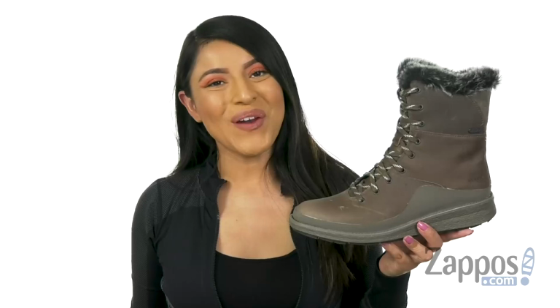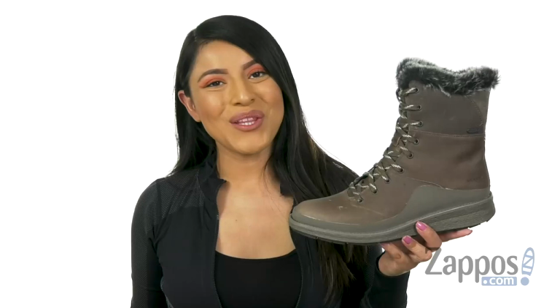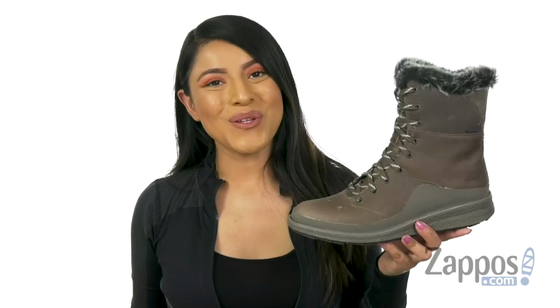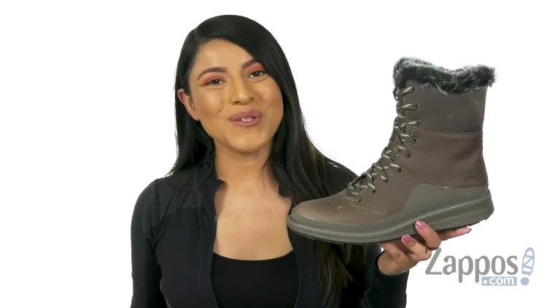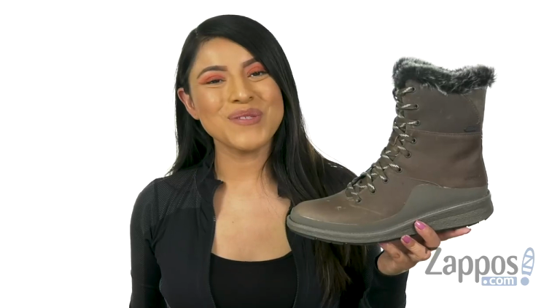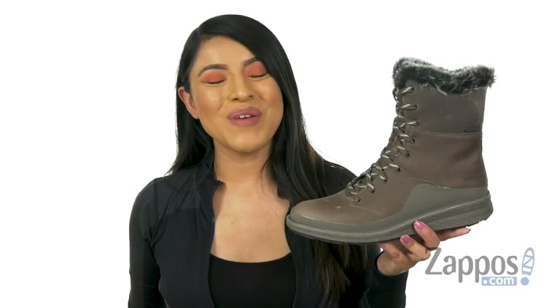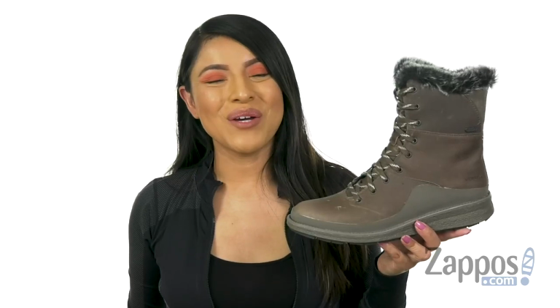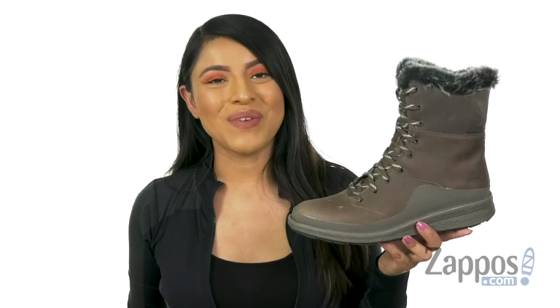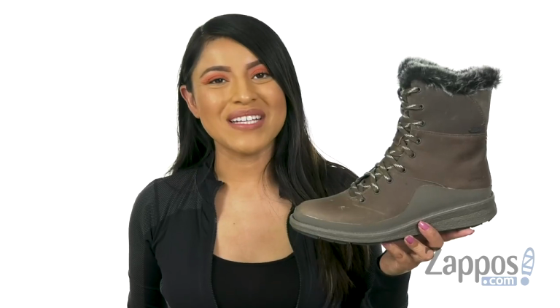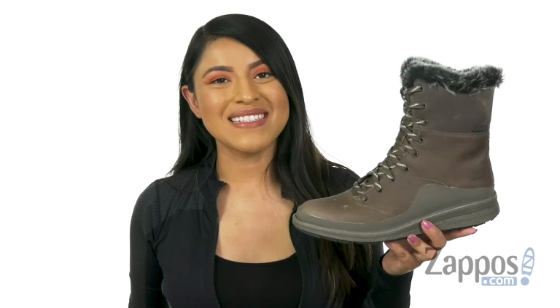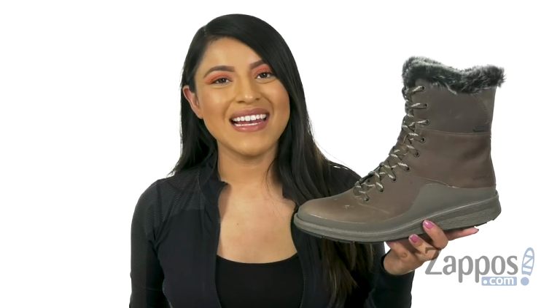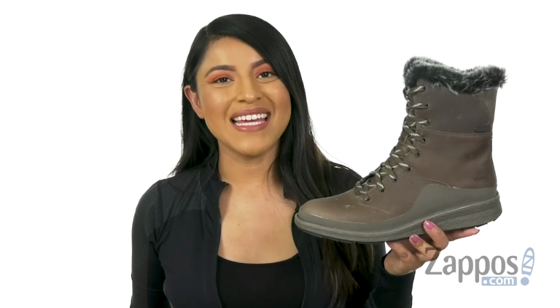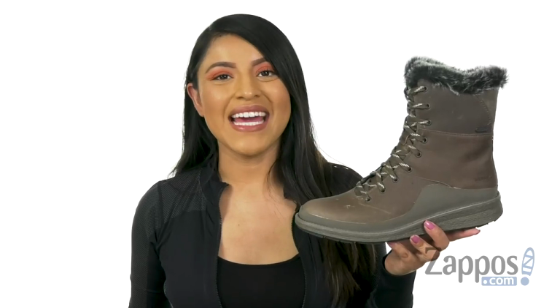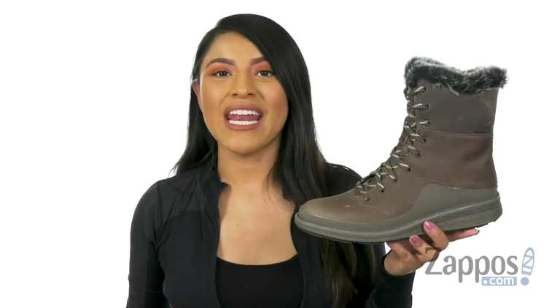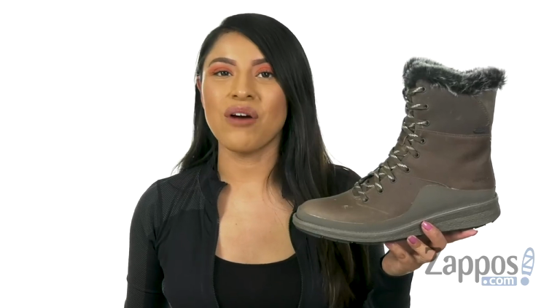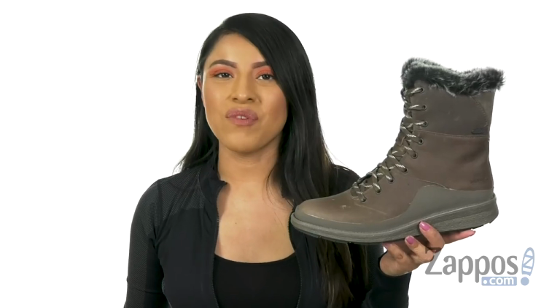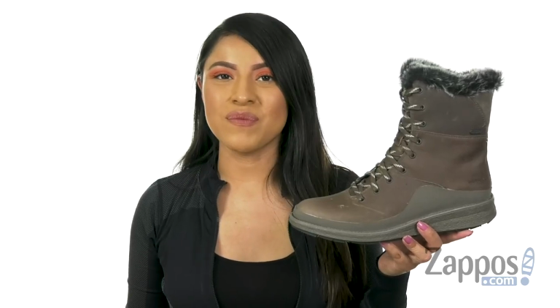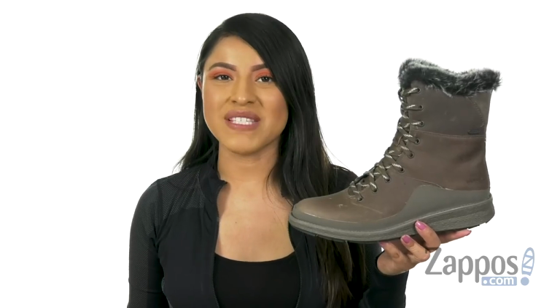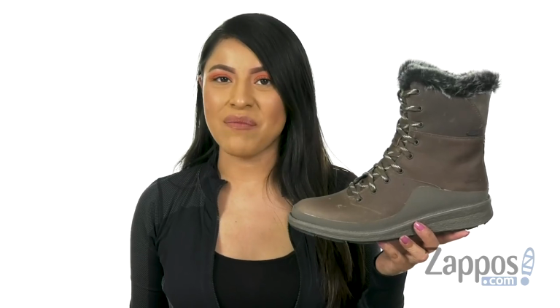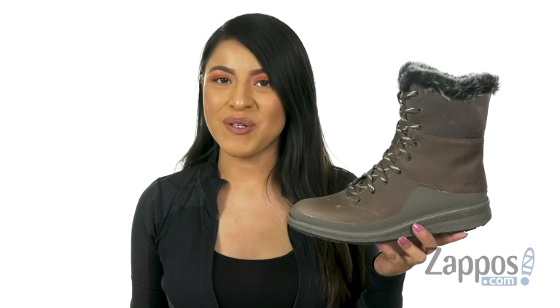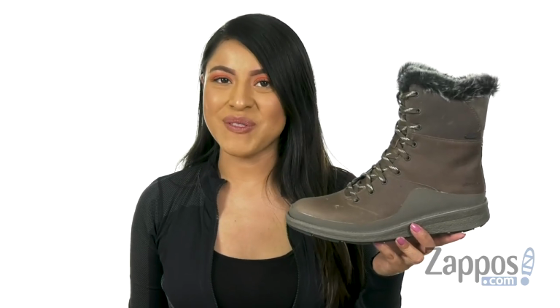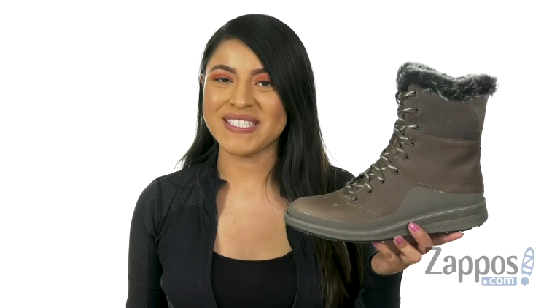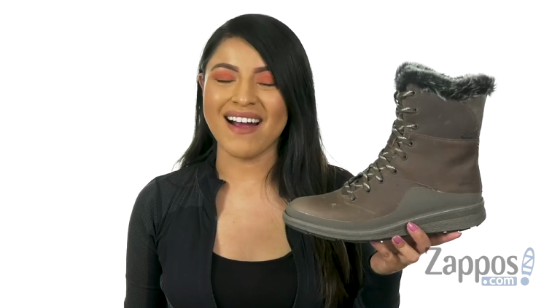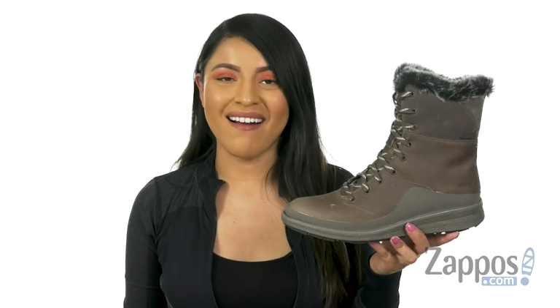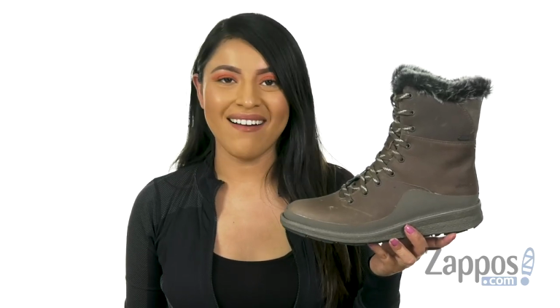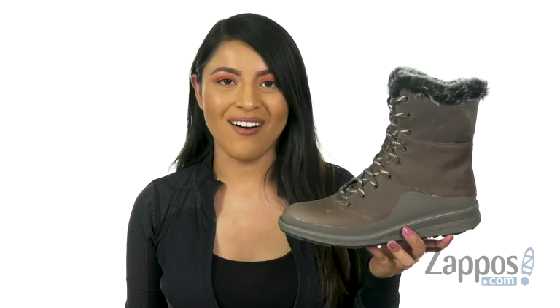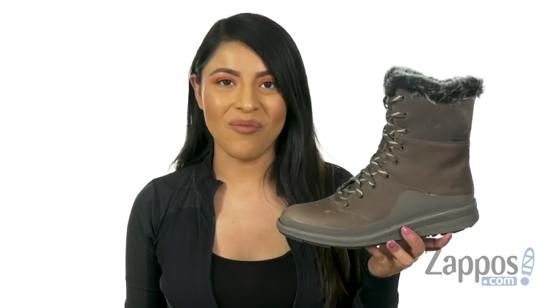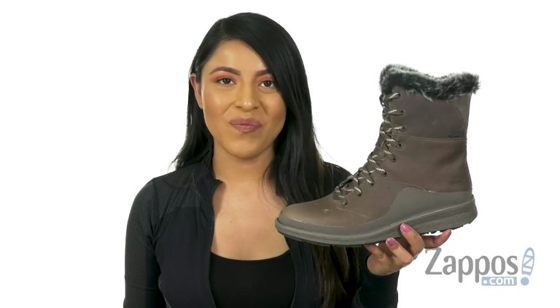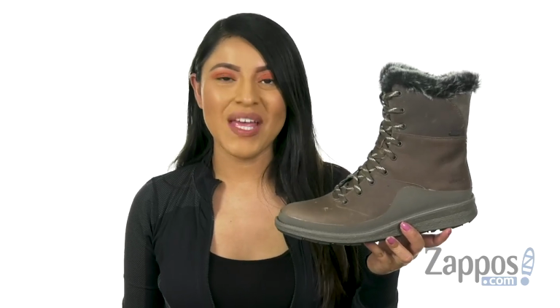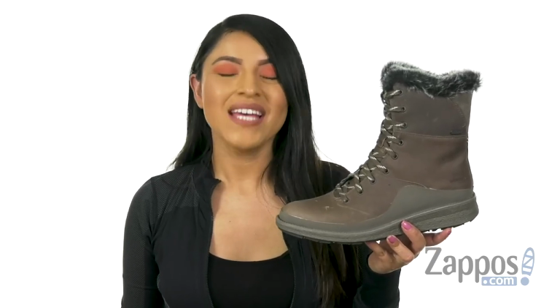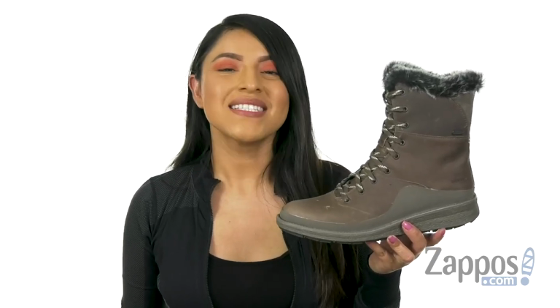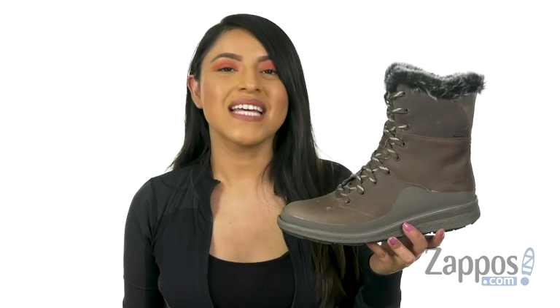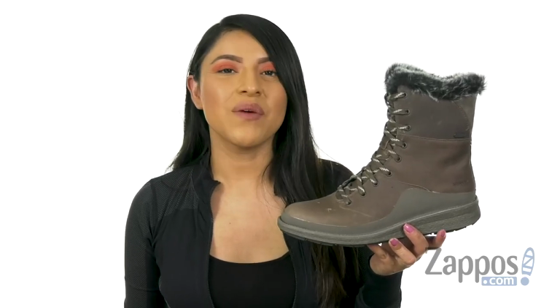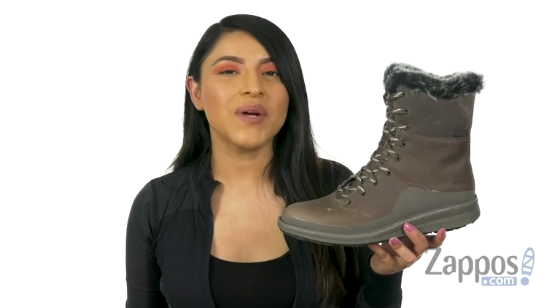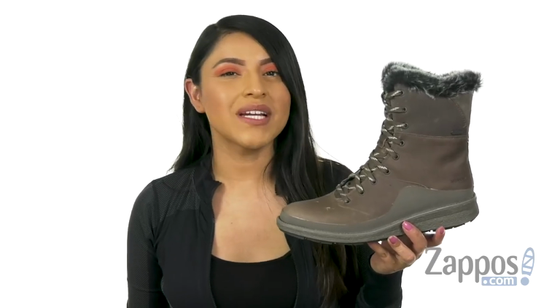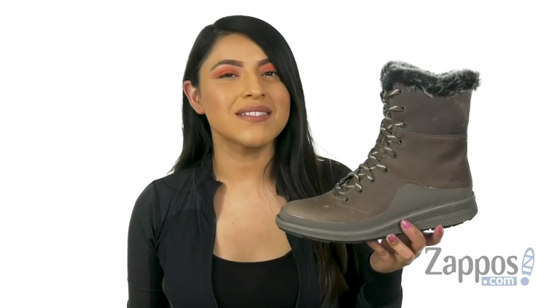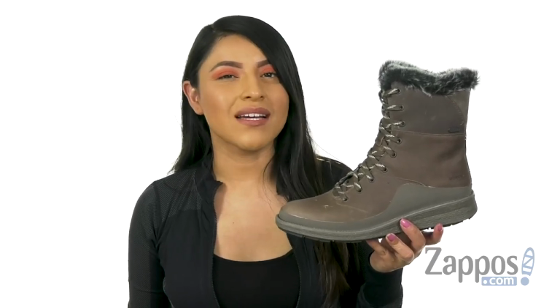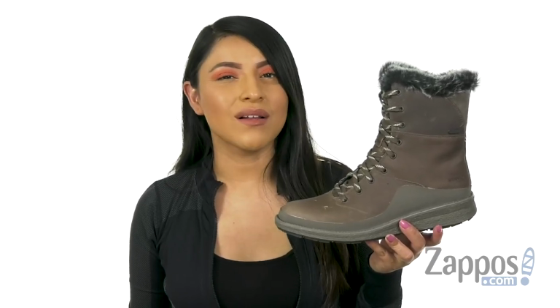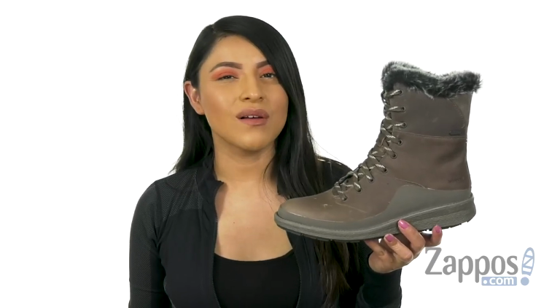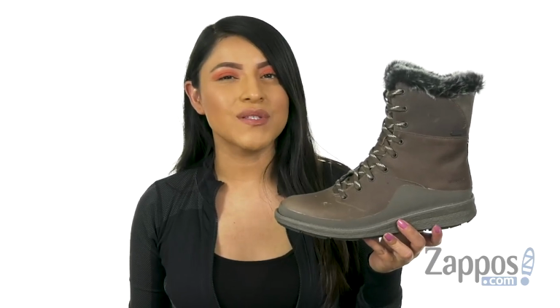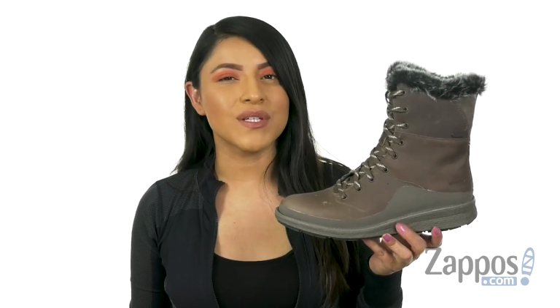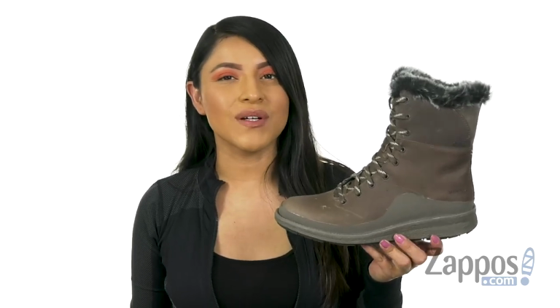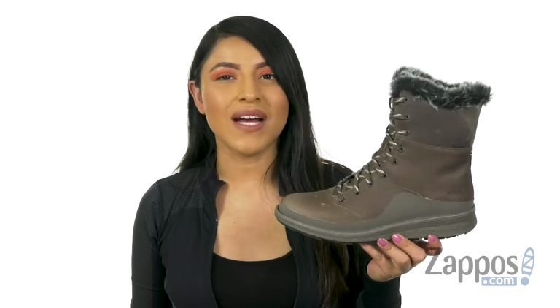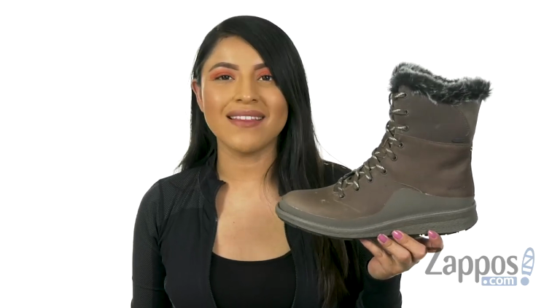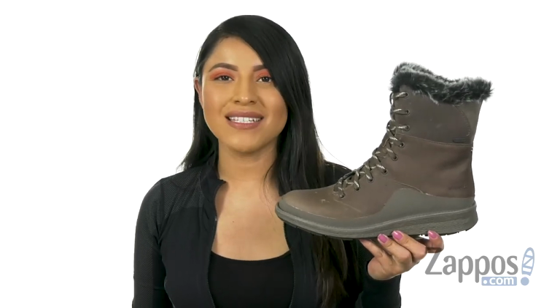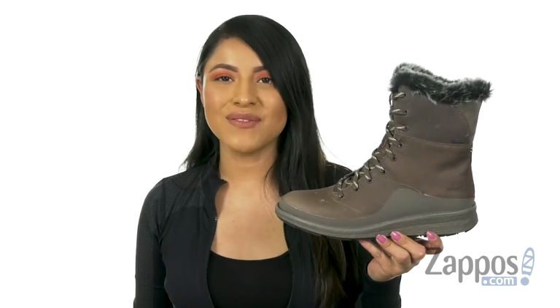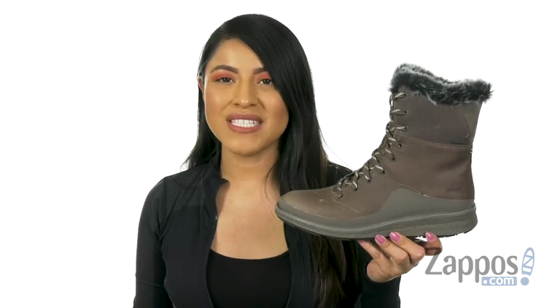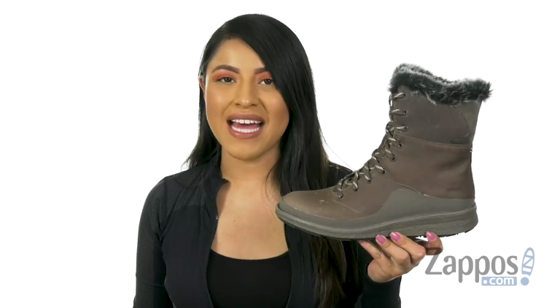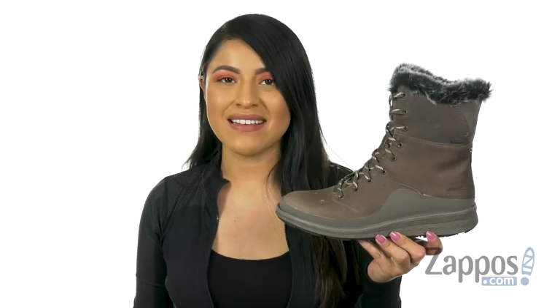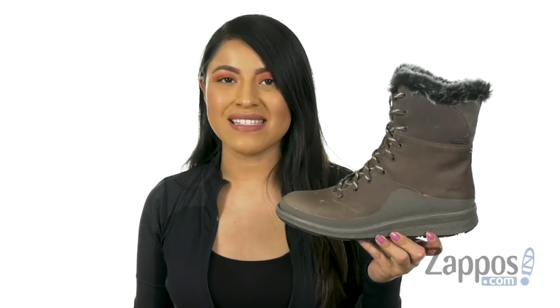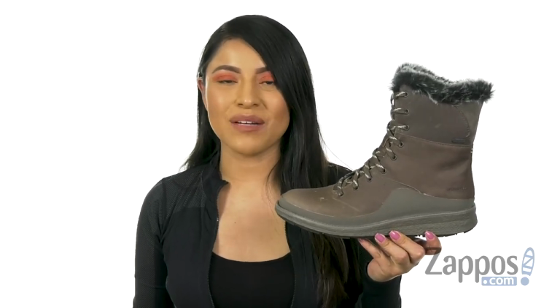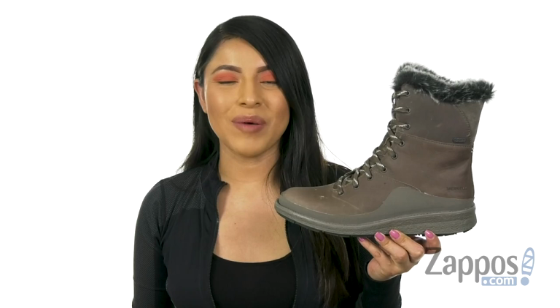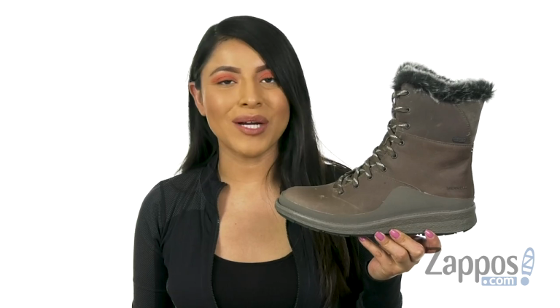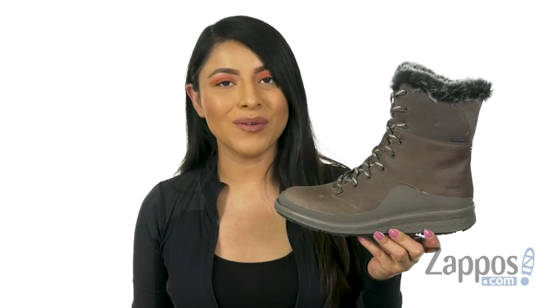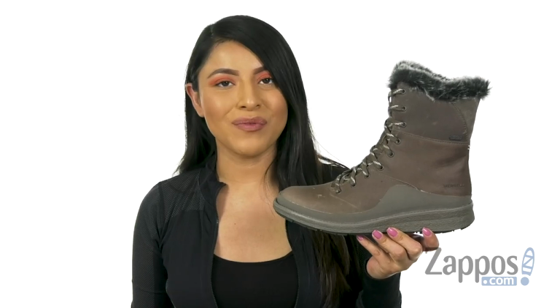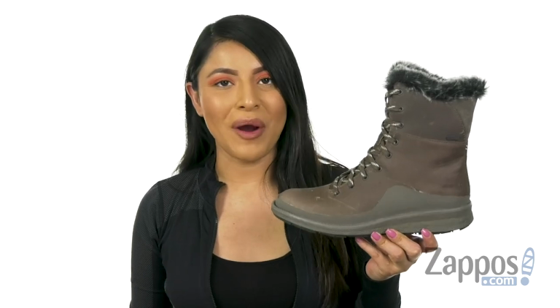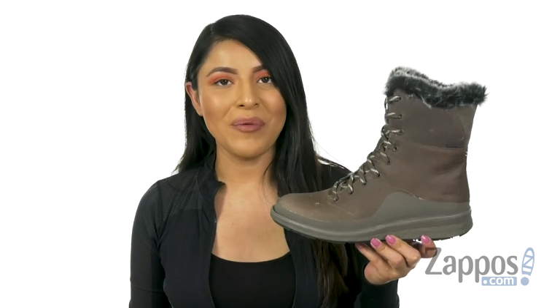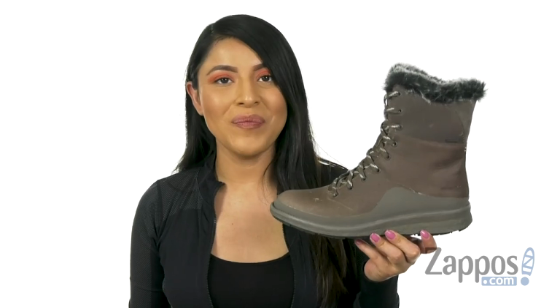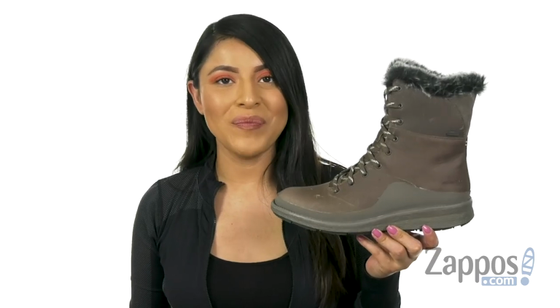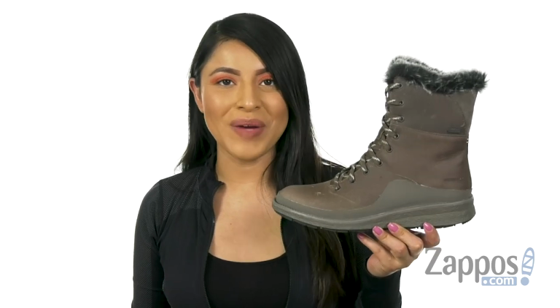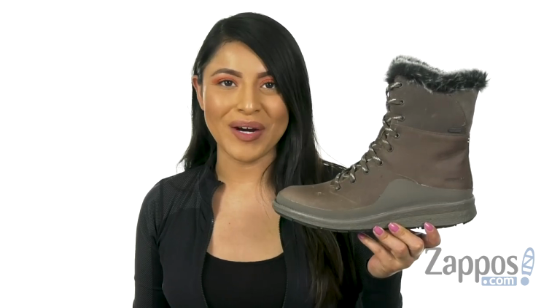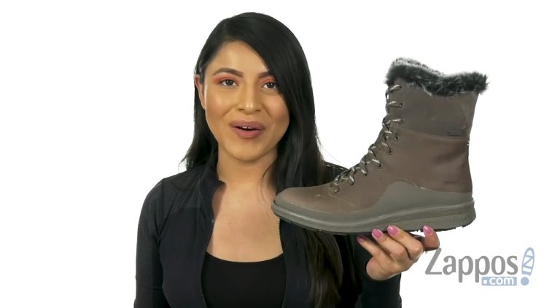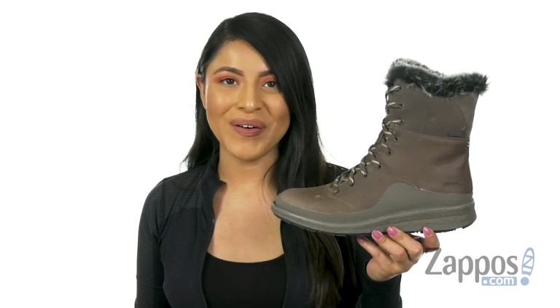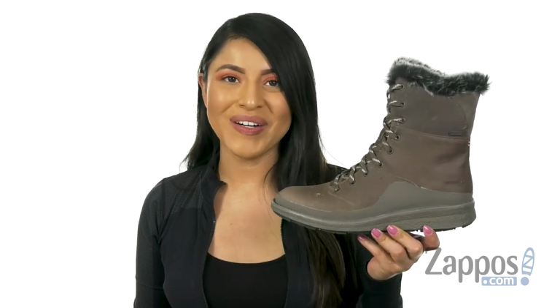Hola a todos, my name is Nelly and I'm from zappos.com. Today we're going to take a closer look at this fantastic pair from Merrell.